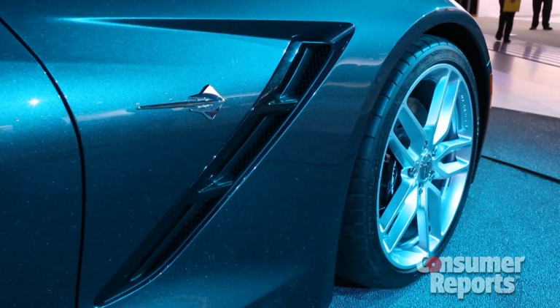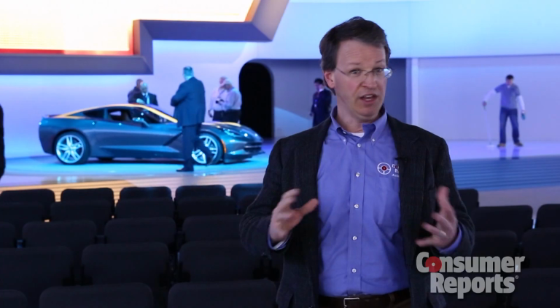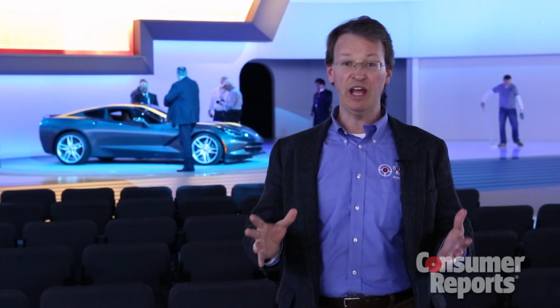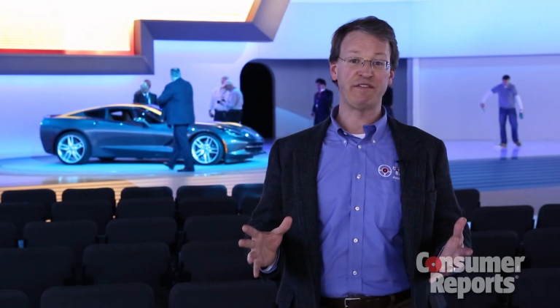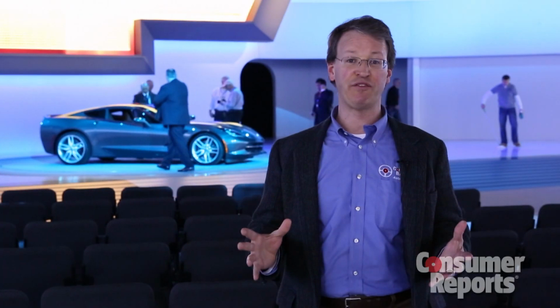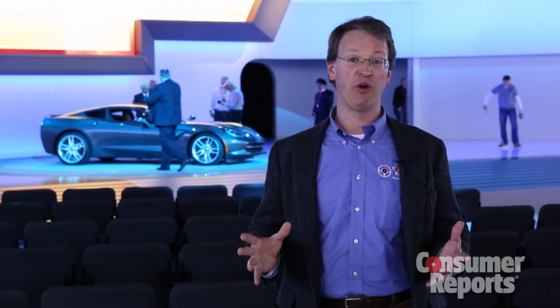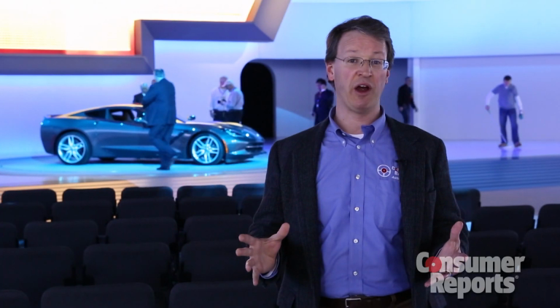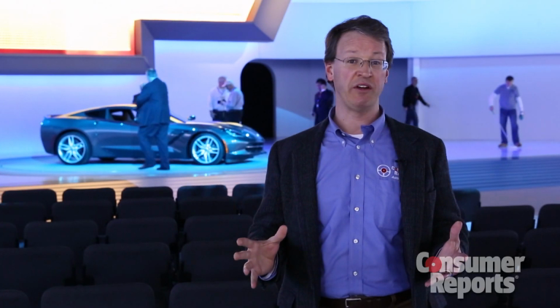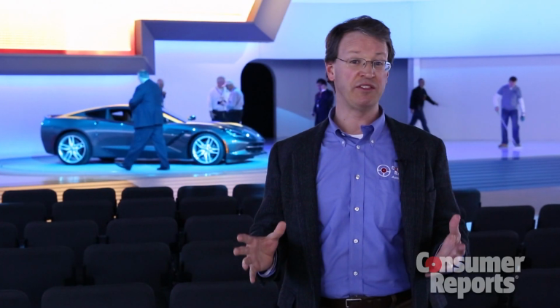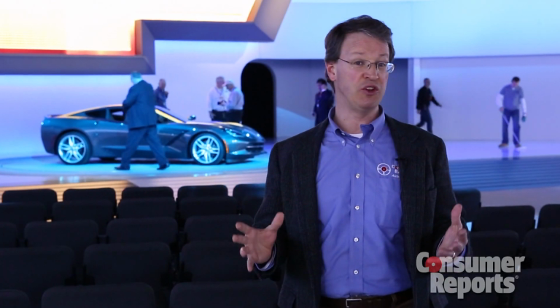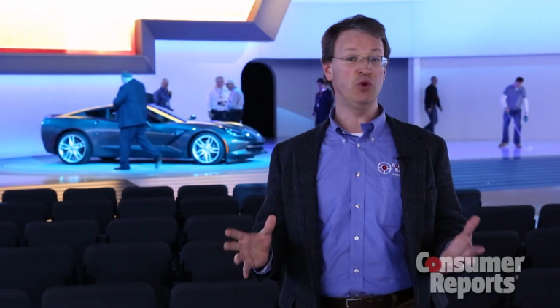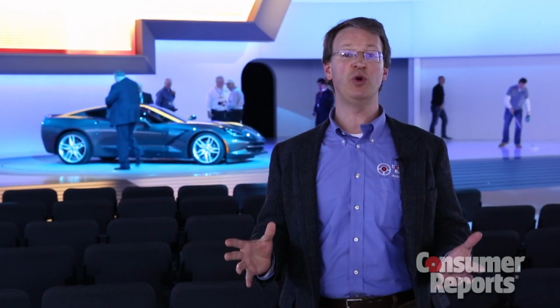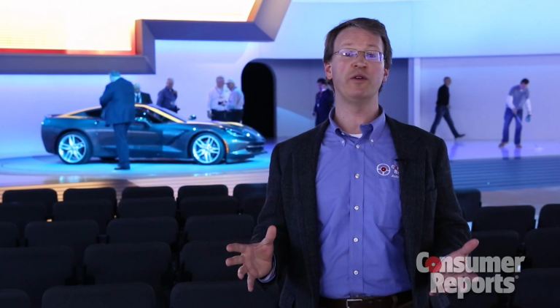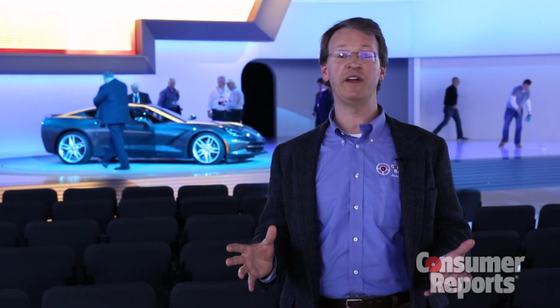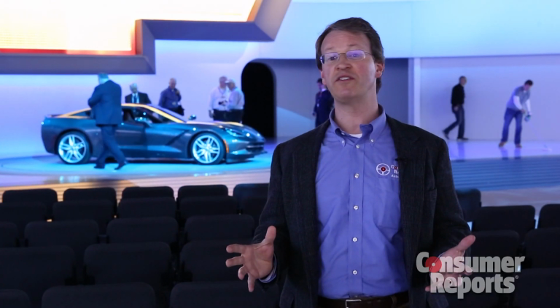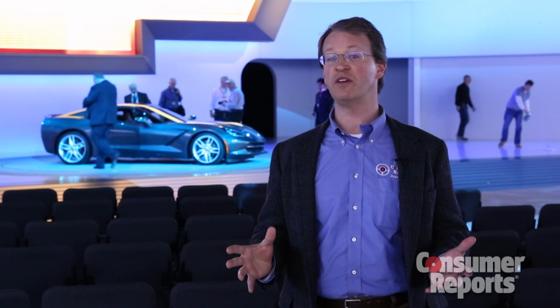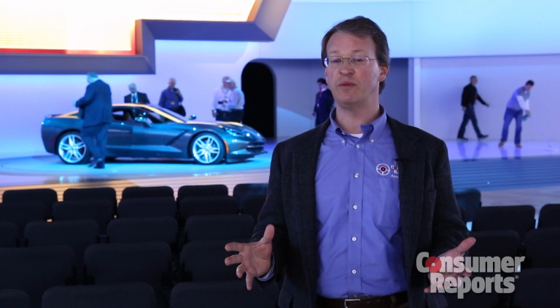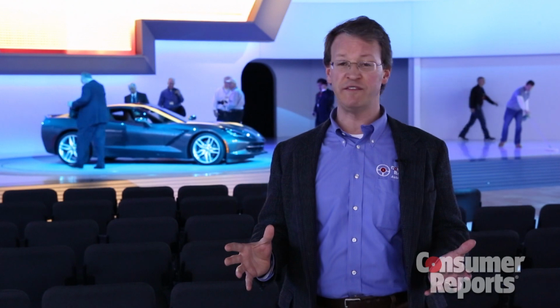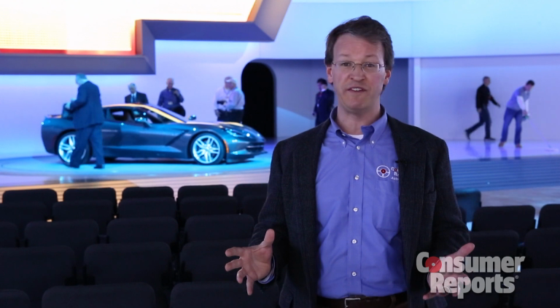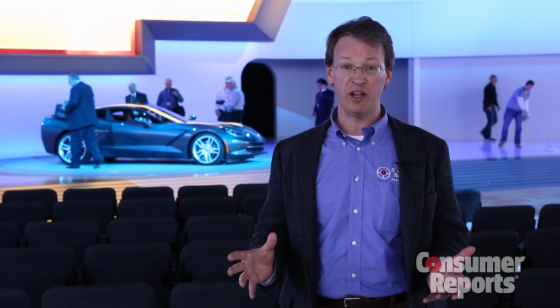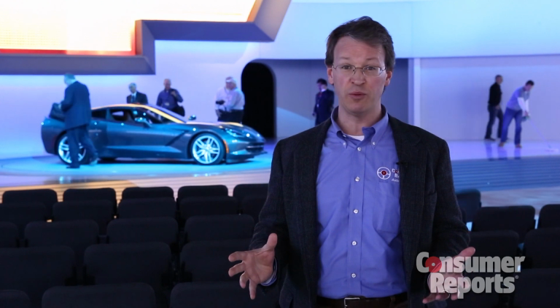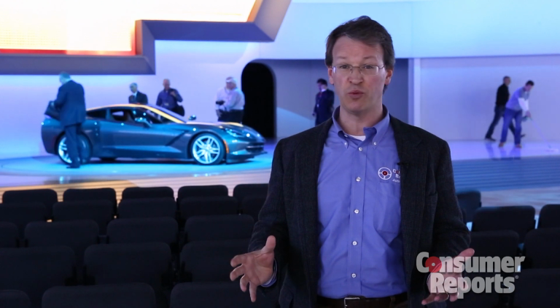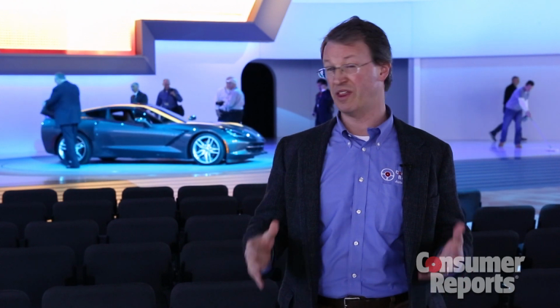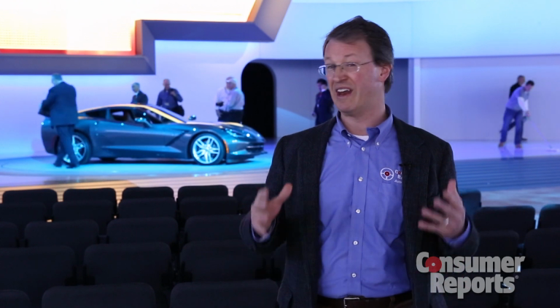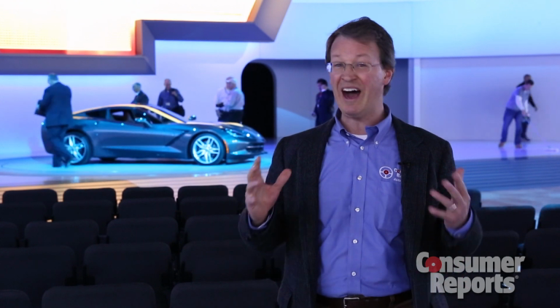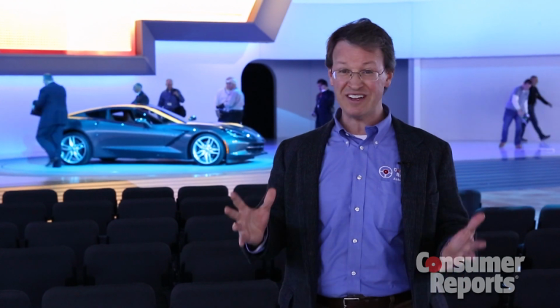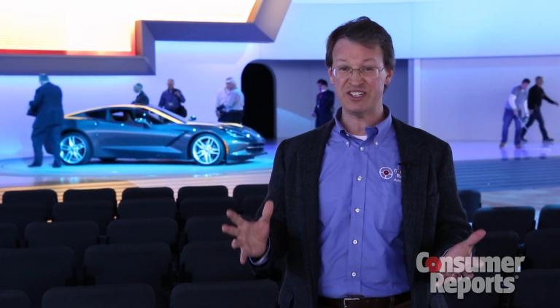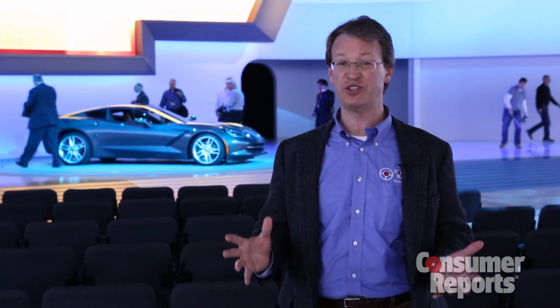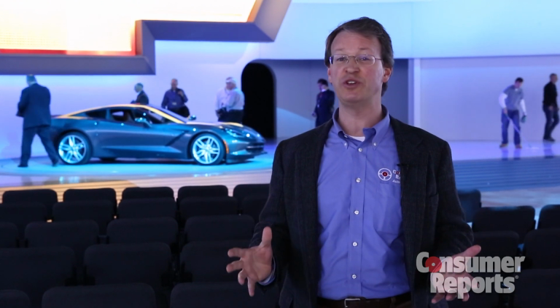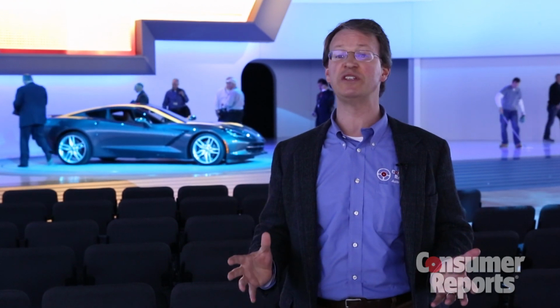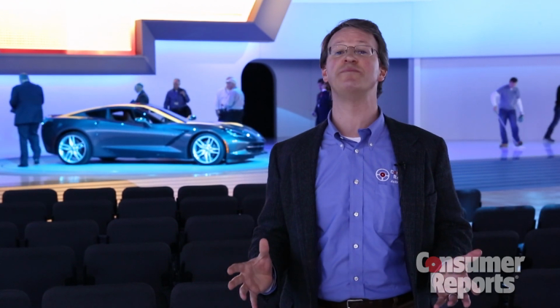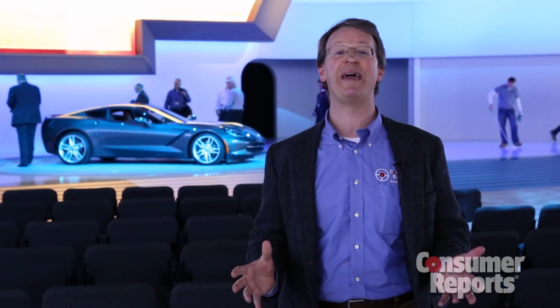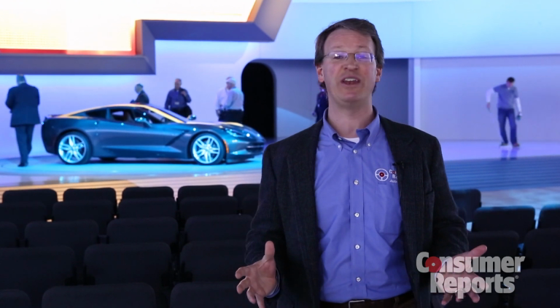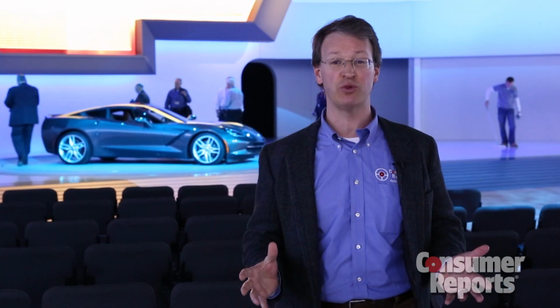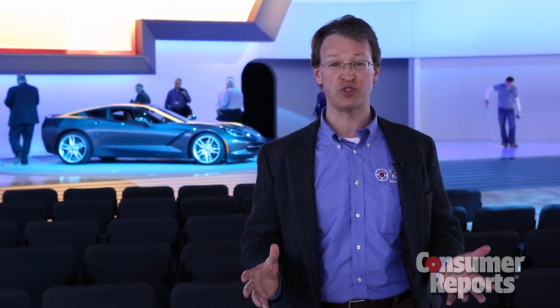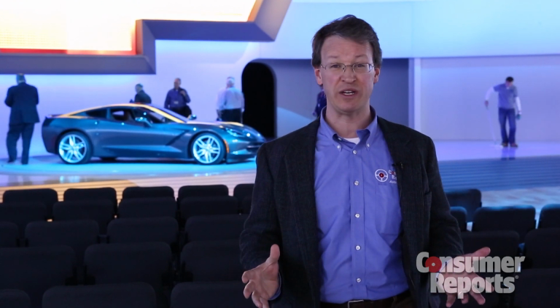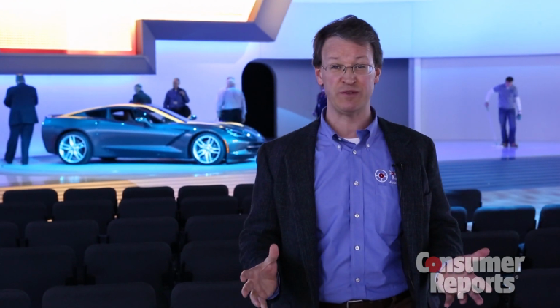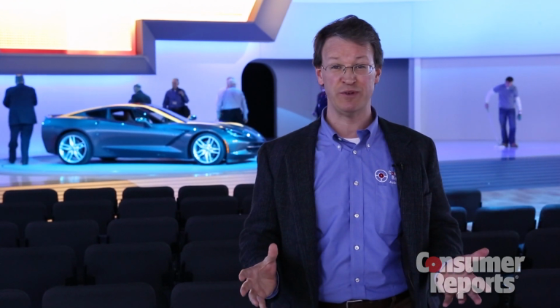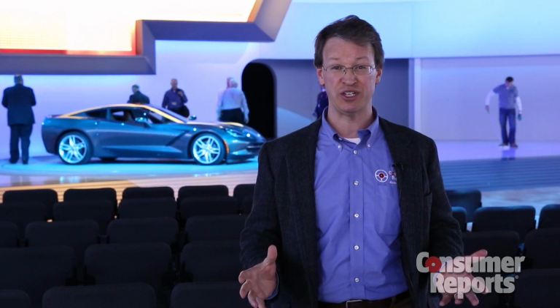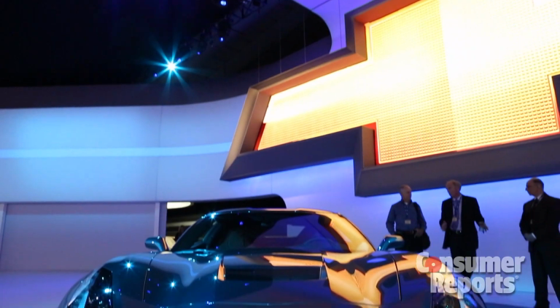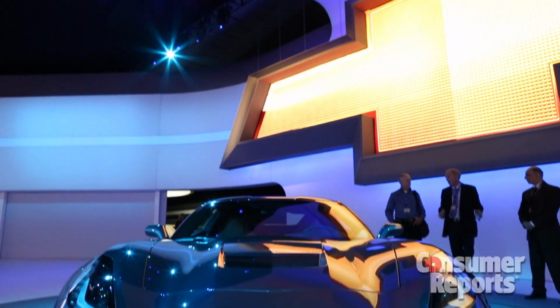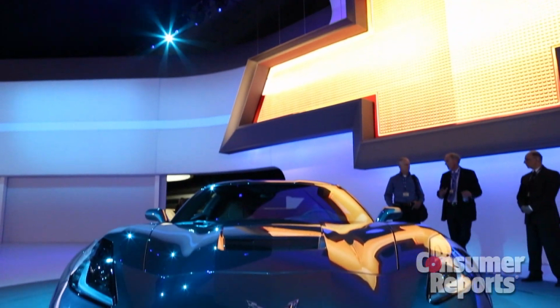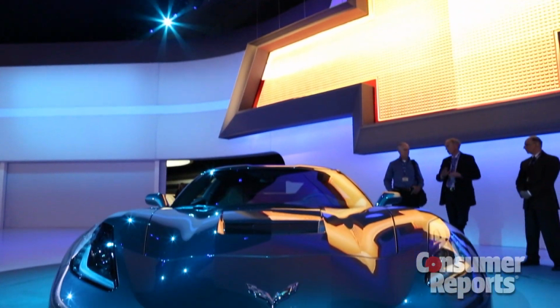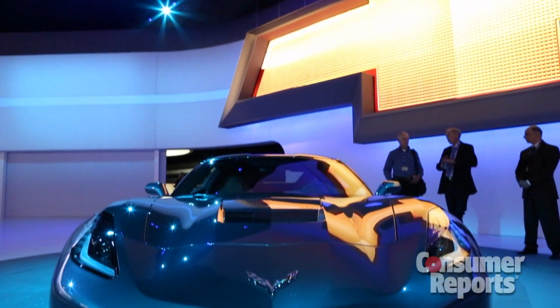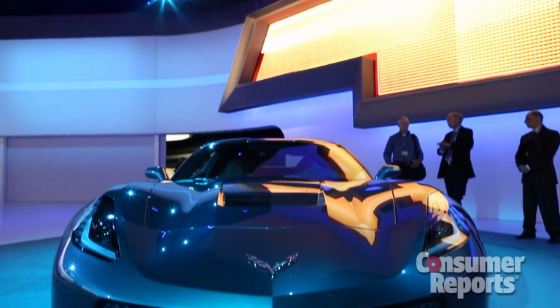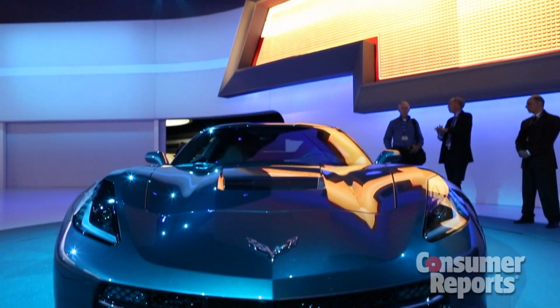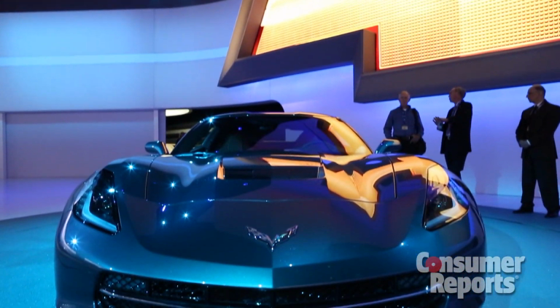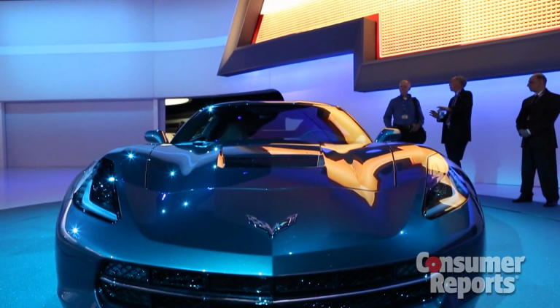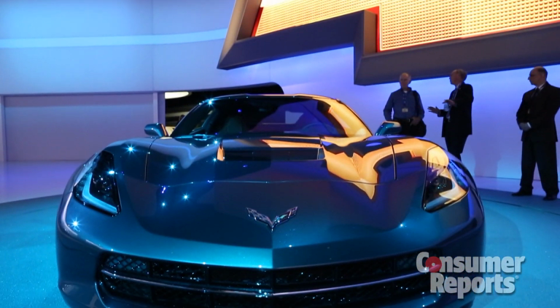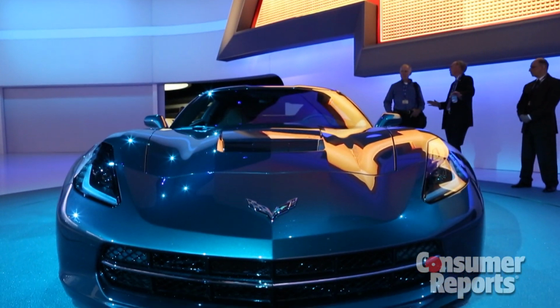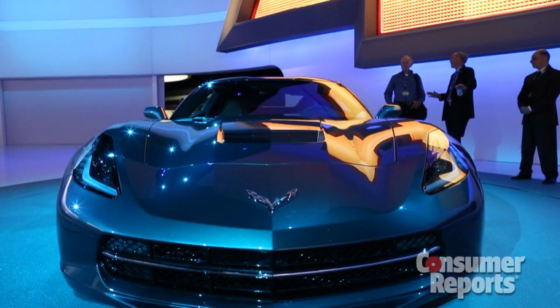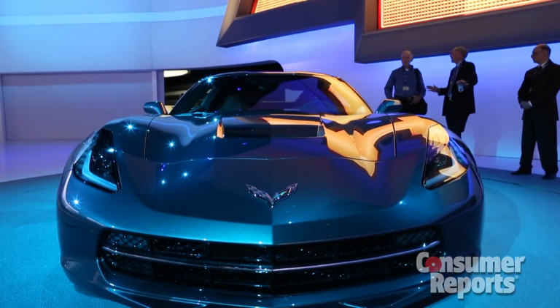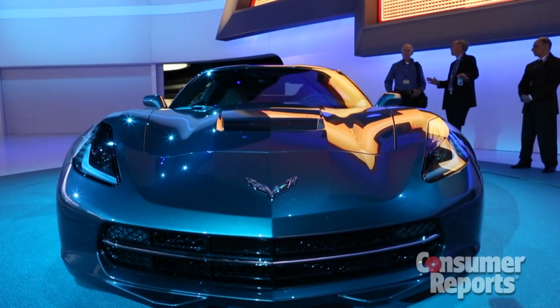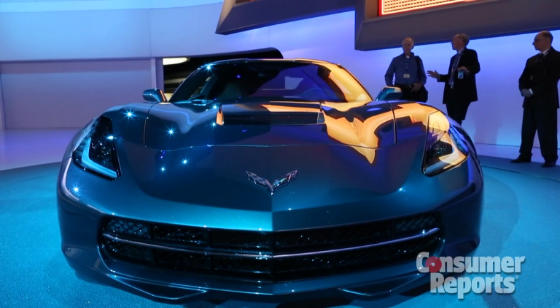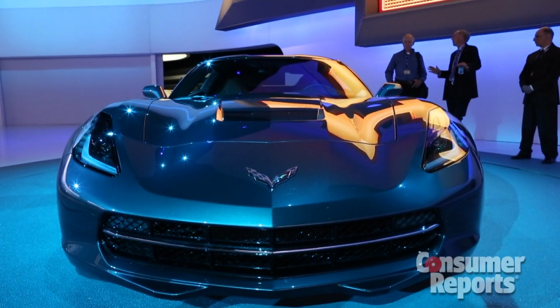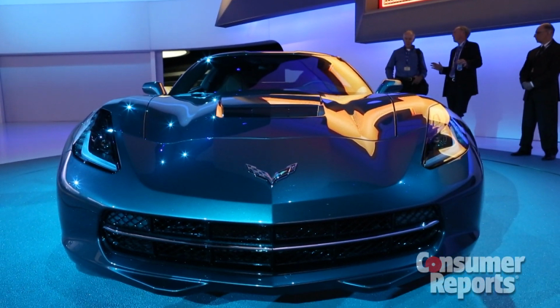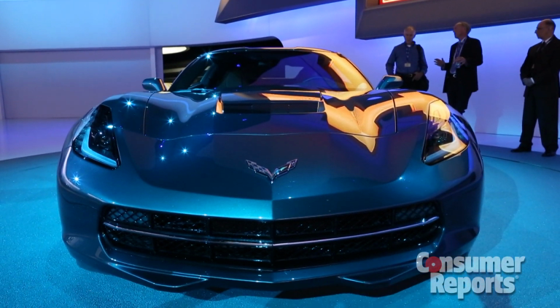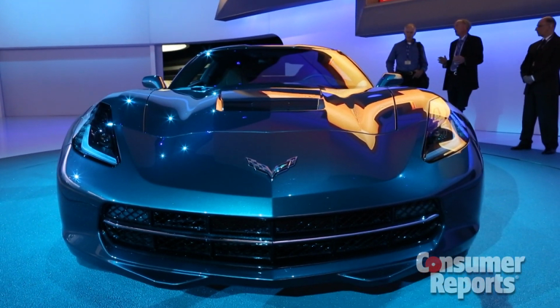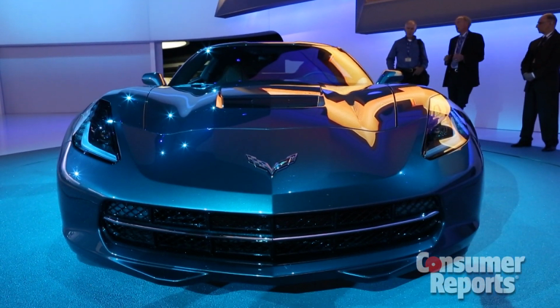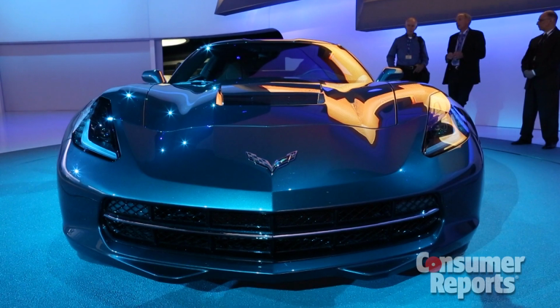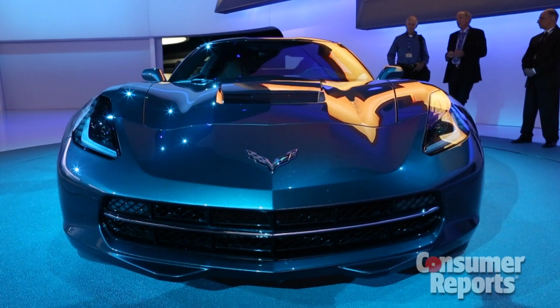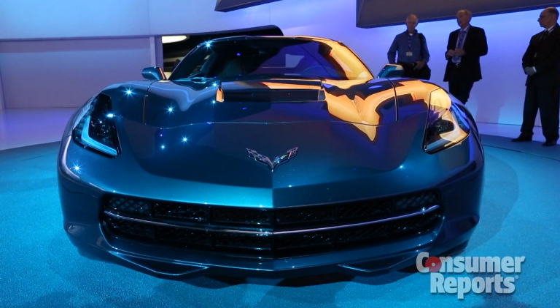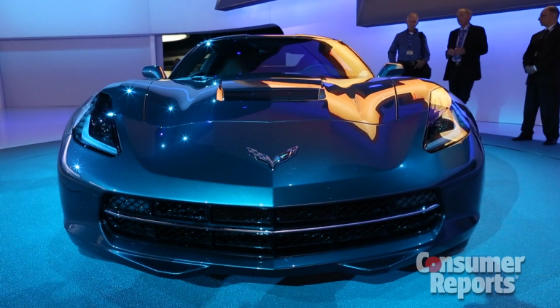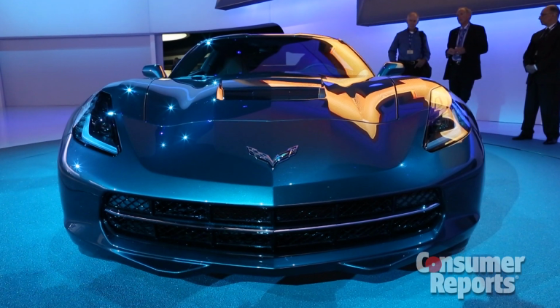Unlike Ferrari, the new Corvette is going to be available with an honest-to-goodness manual transmission — a 7-speed unit — but you can also get a 6-speed automatic.